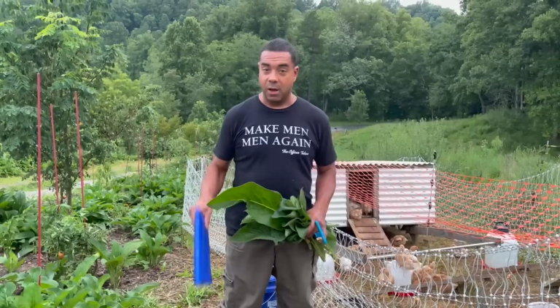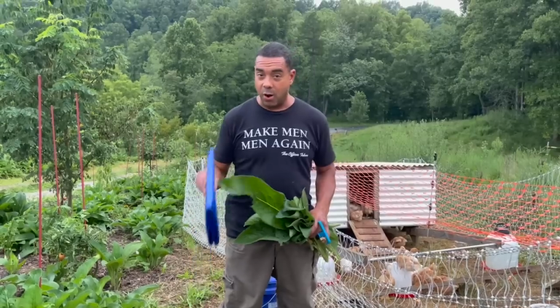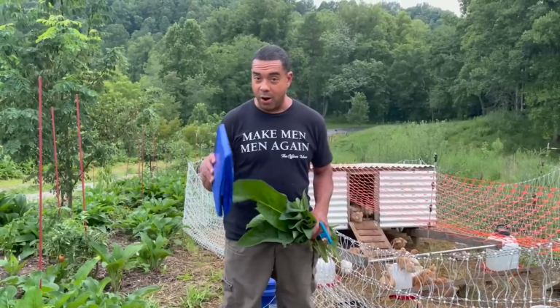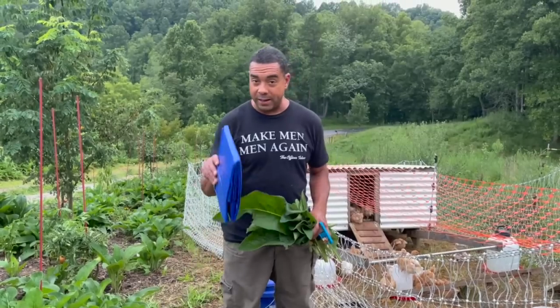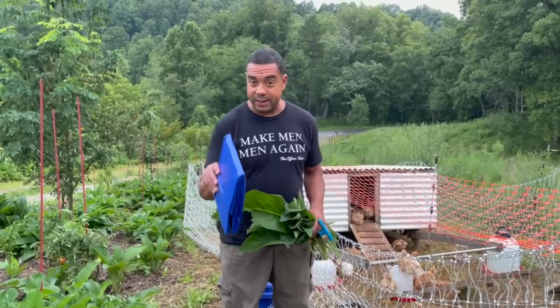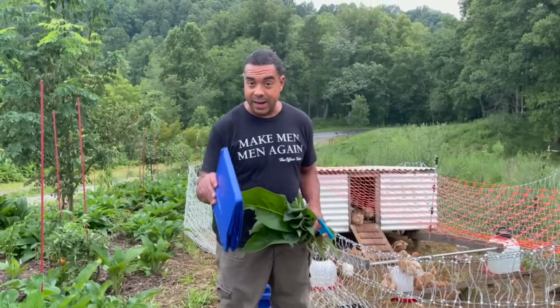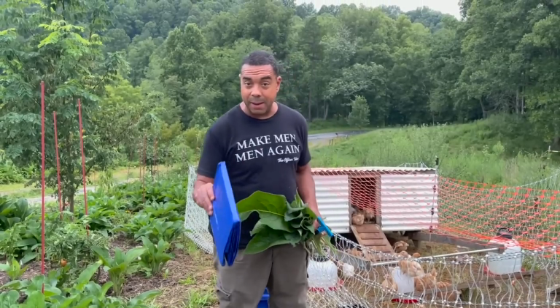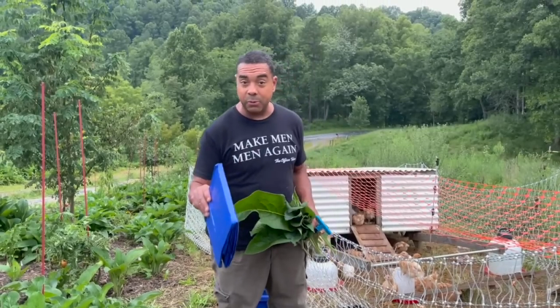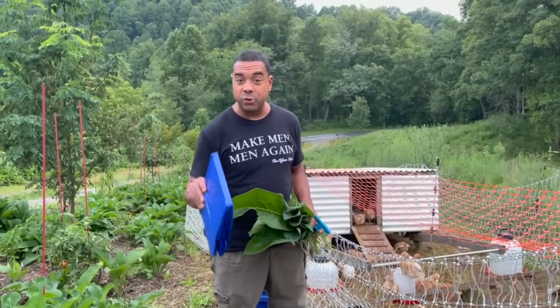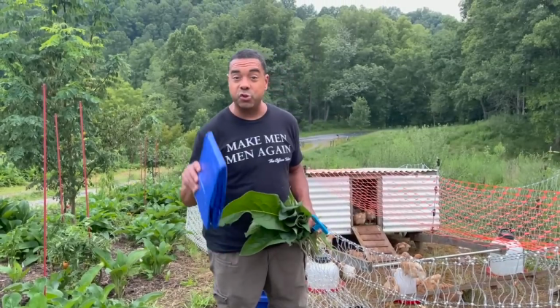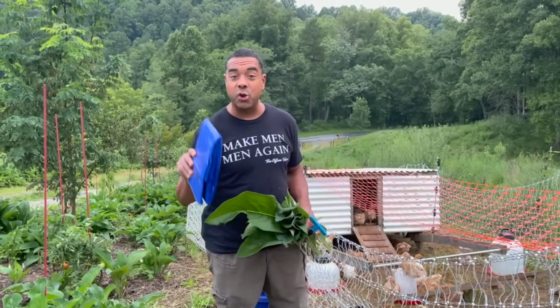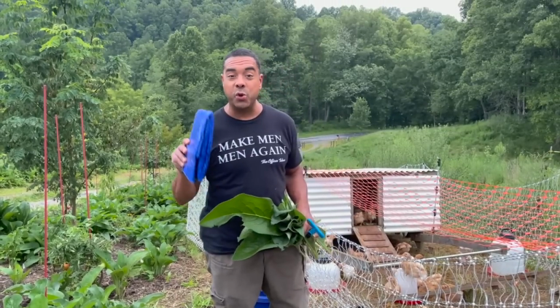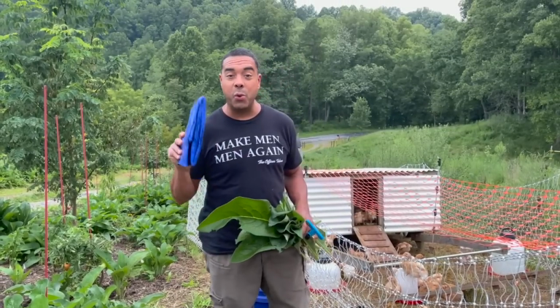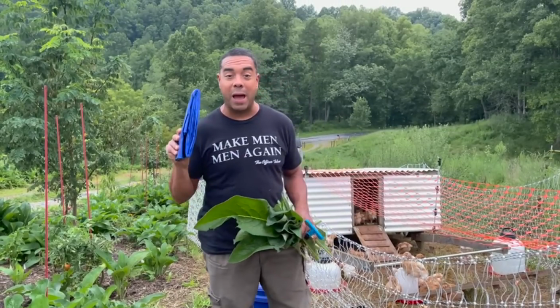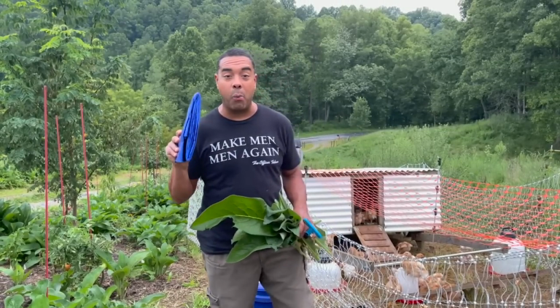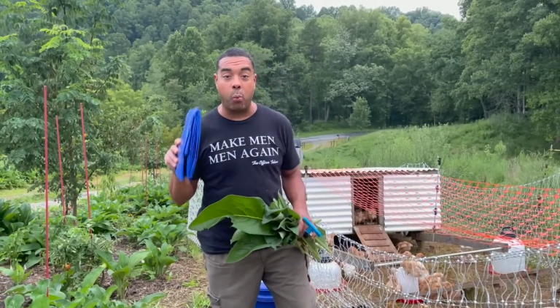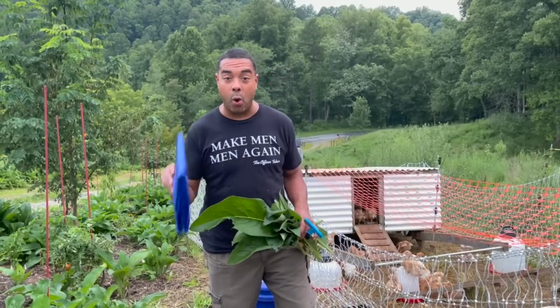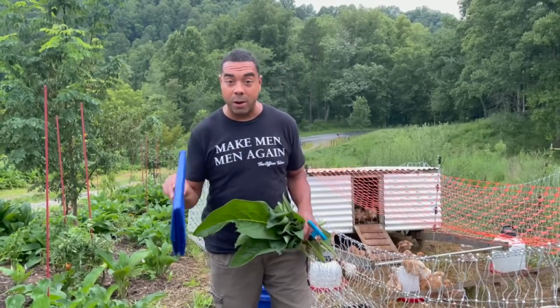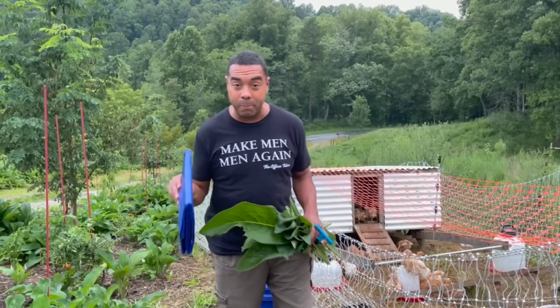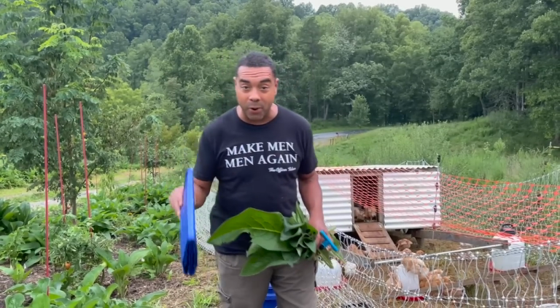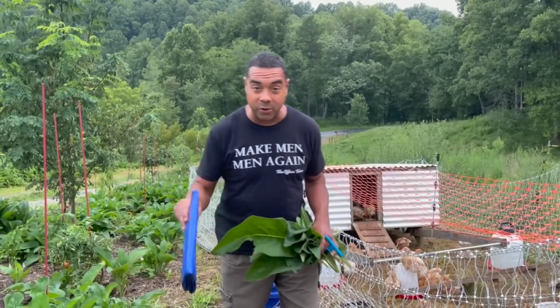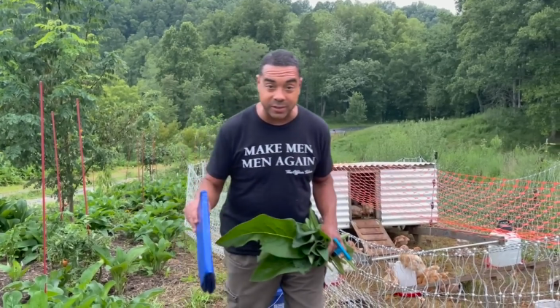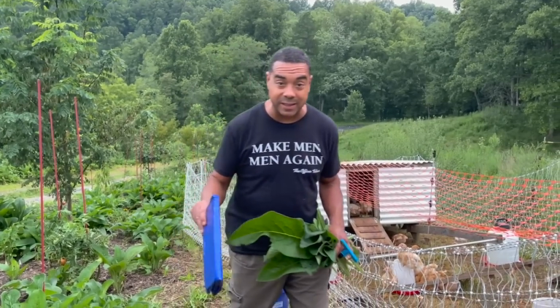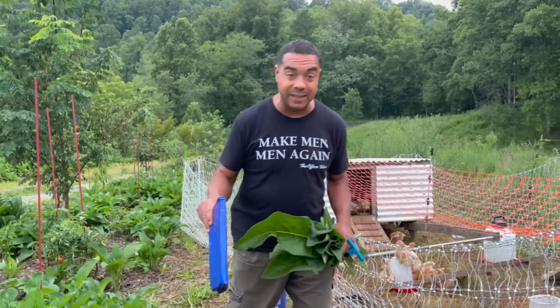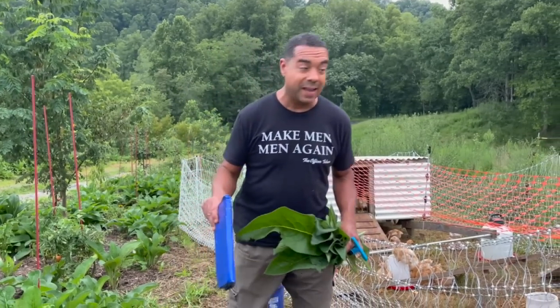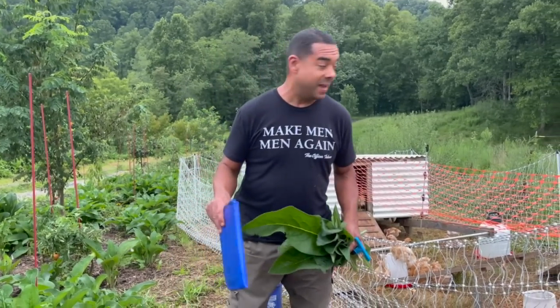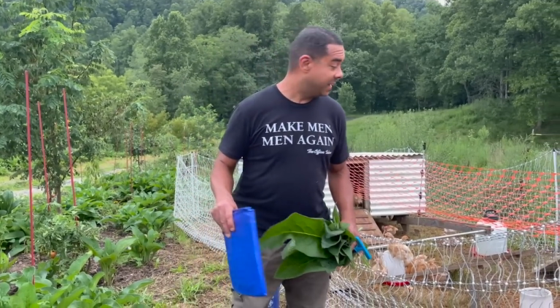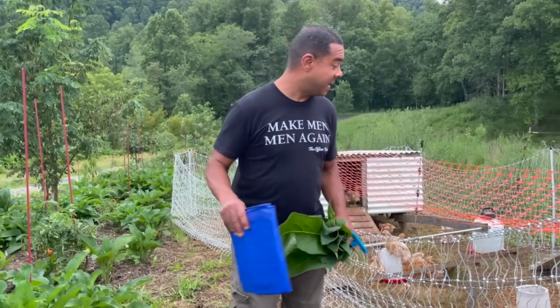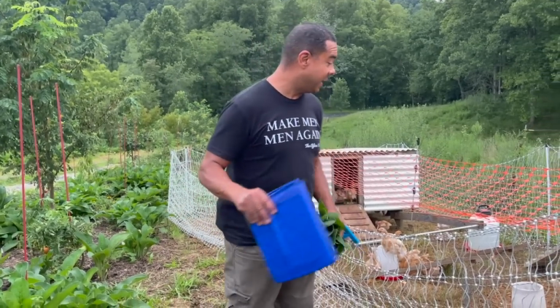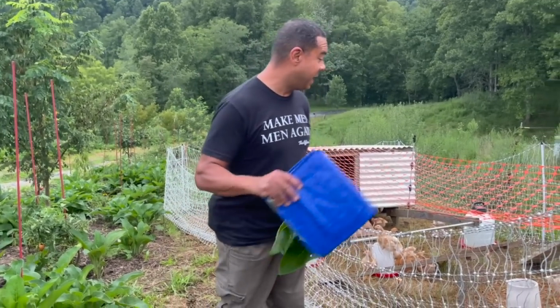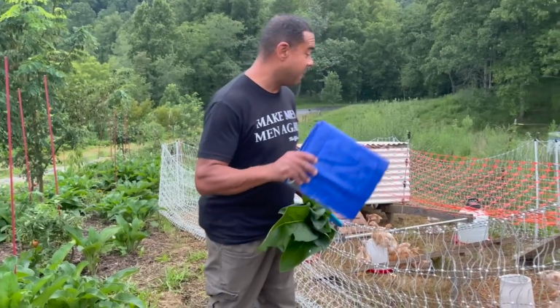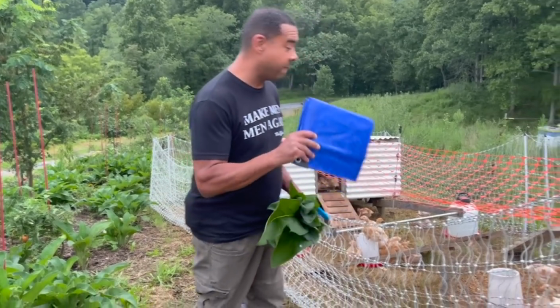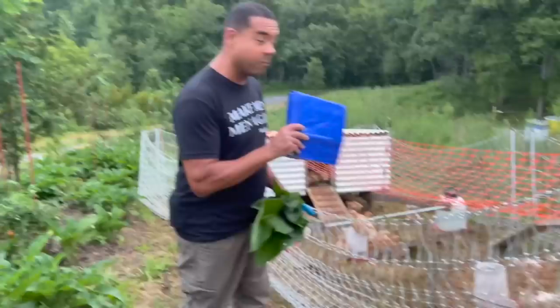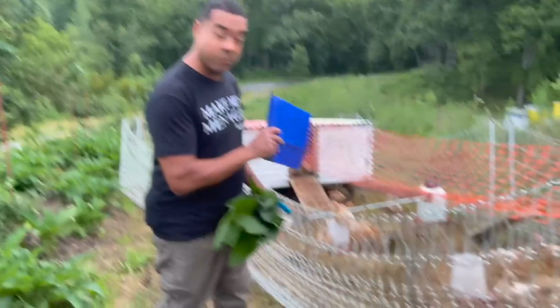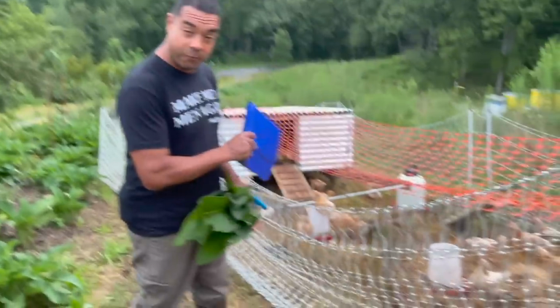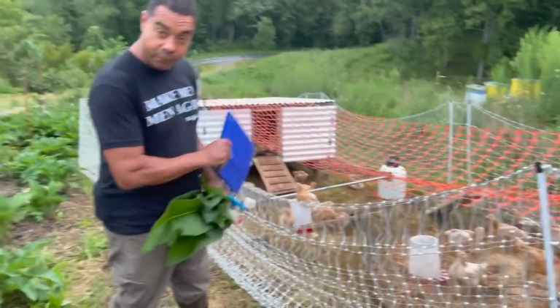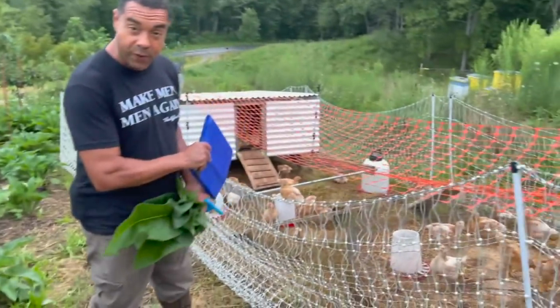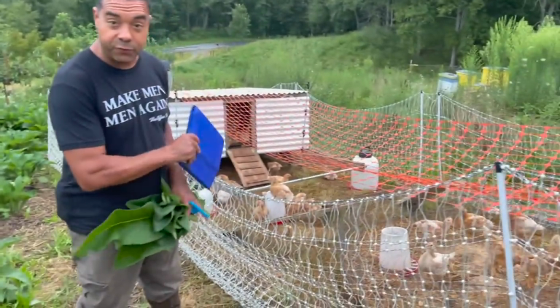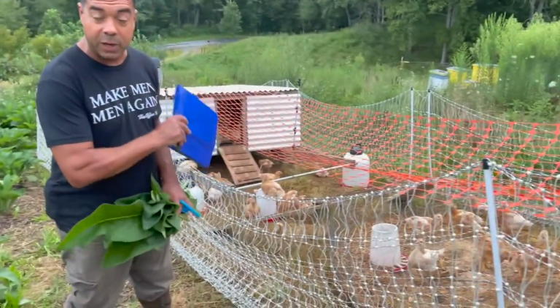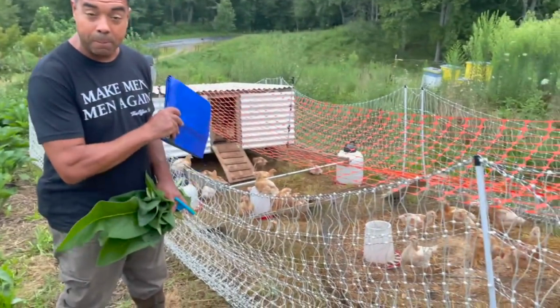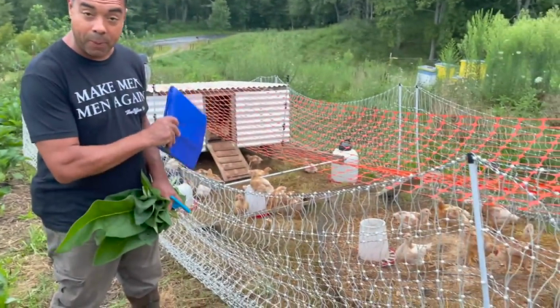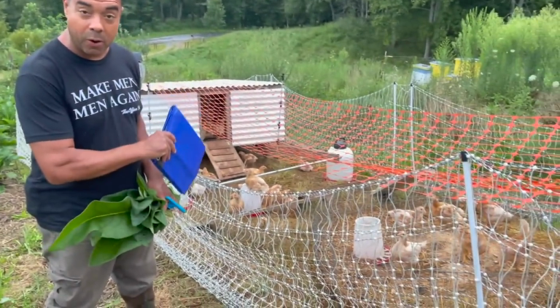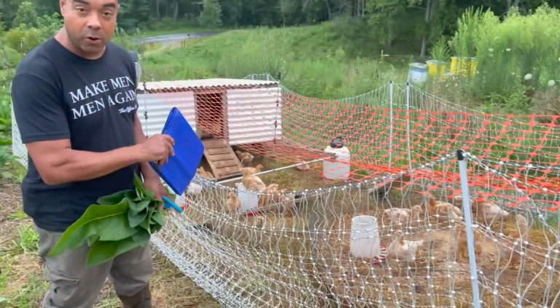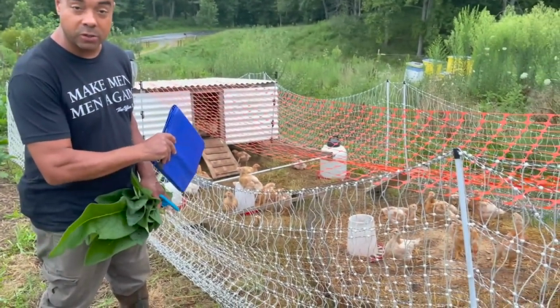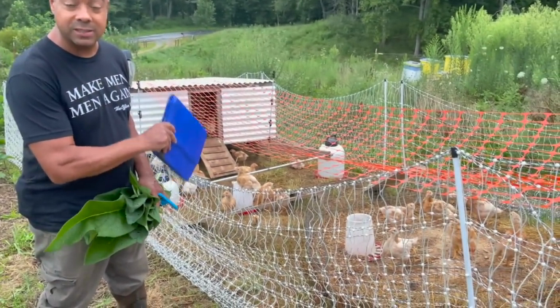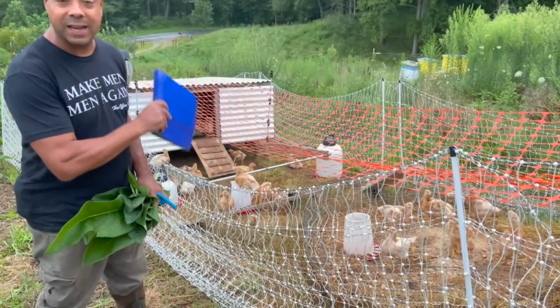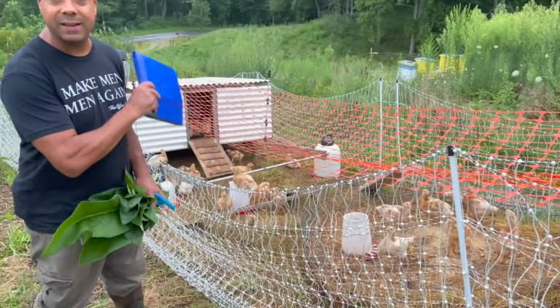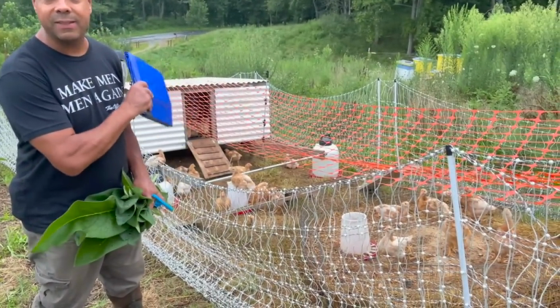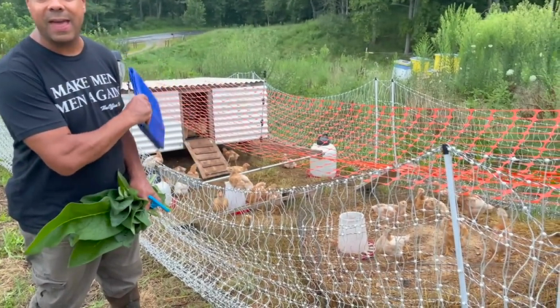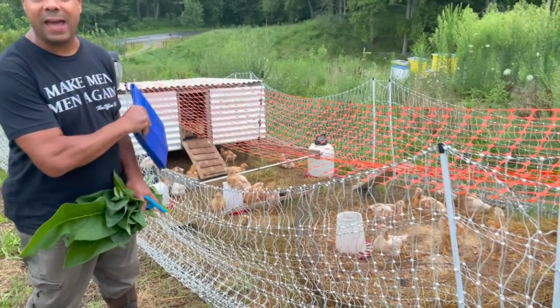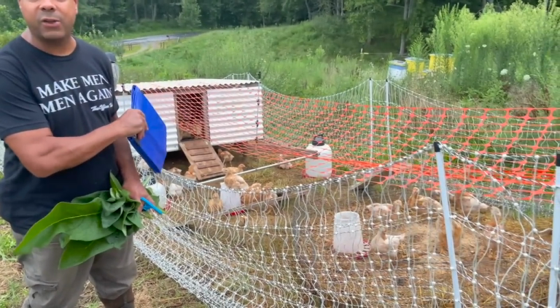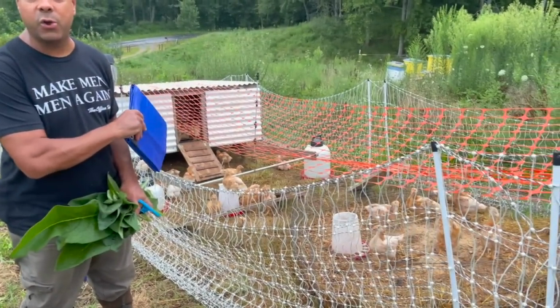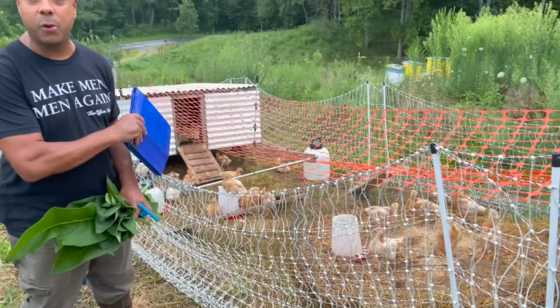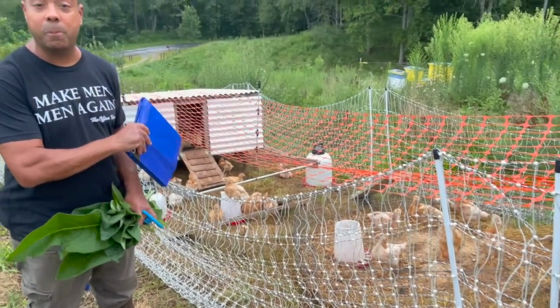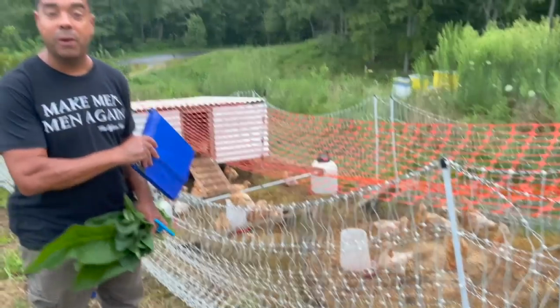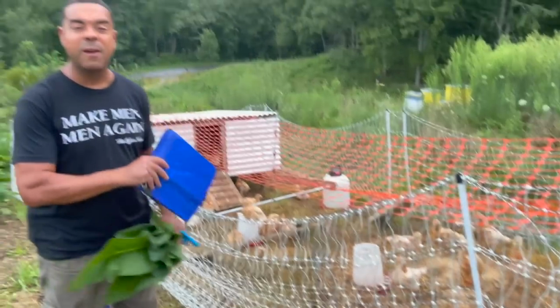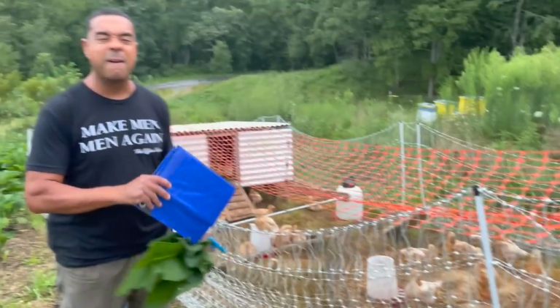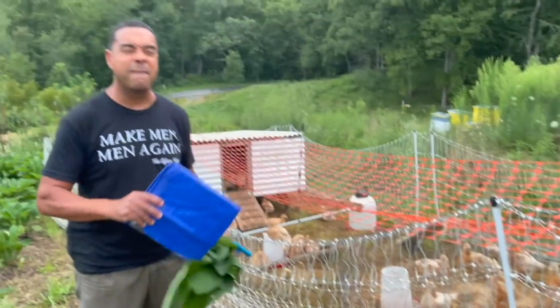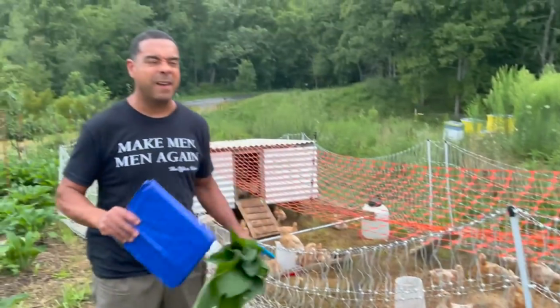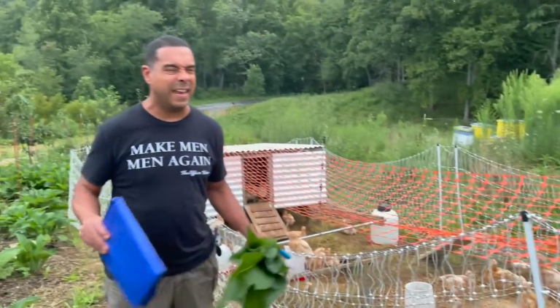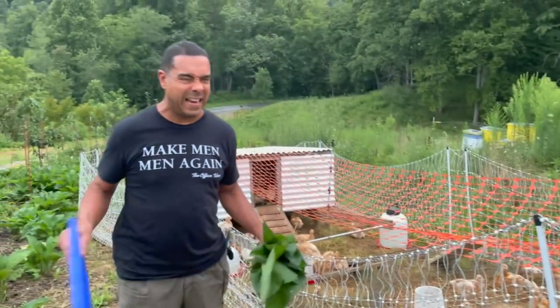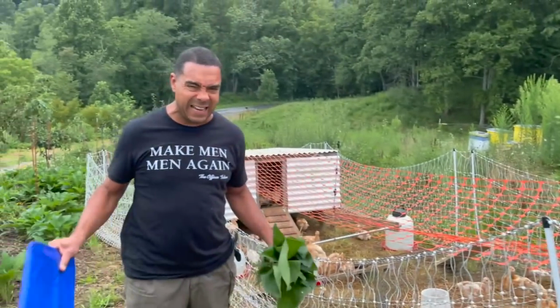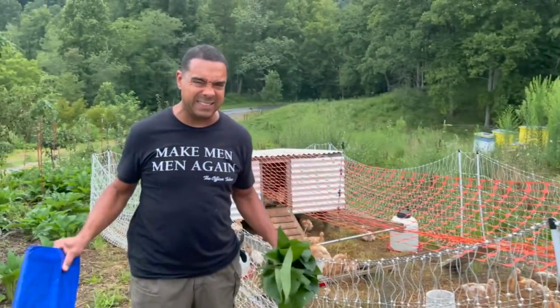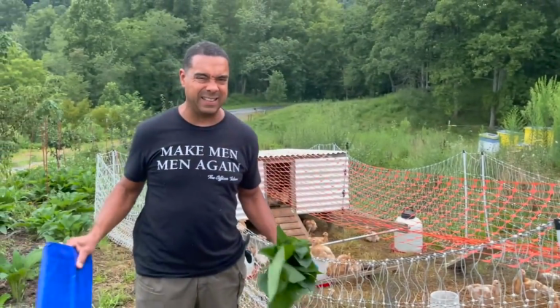Today I'm going to show you how one person can get 50 birds into that coop easily.